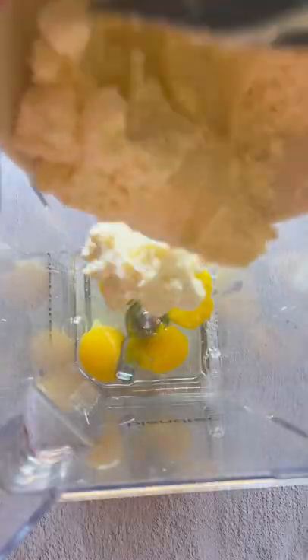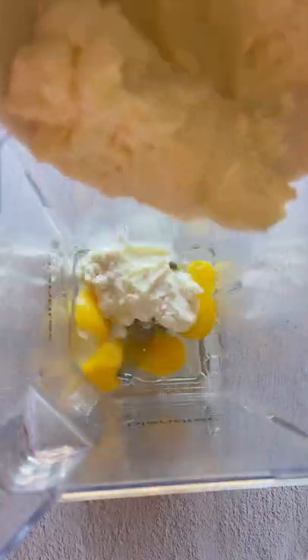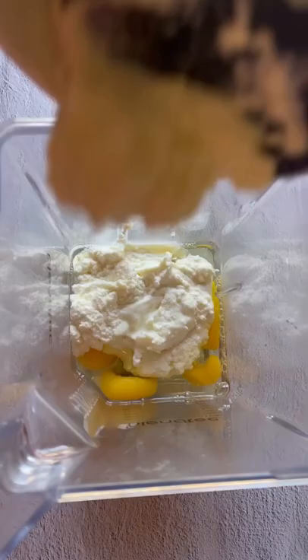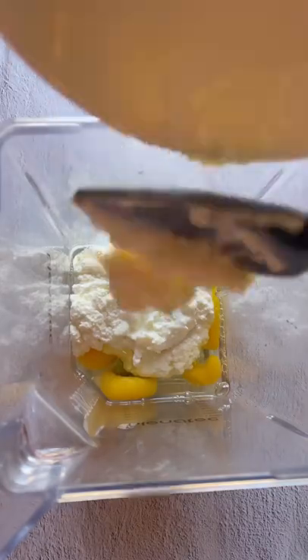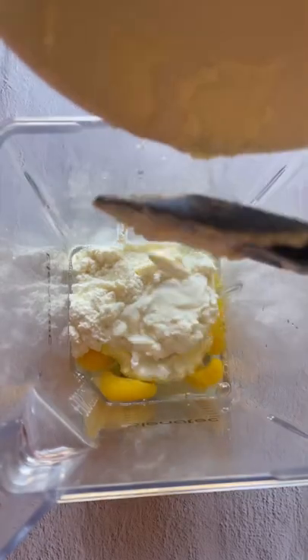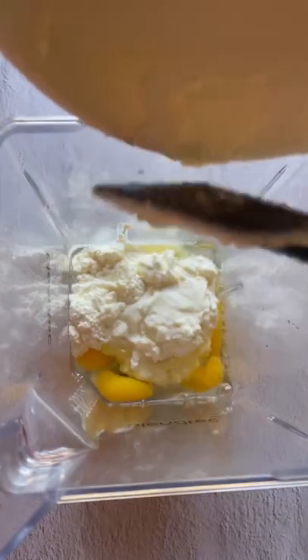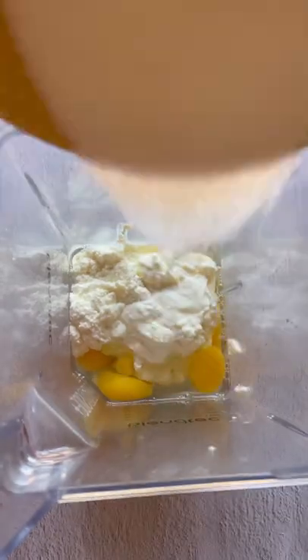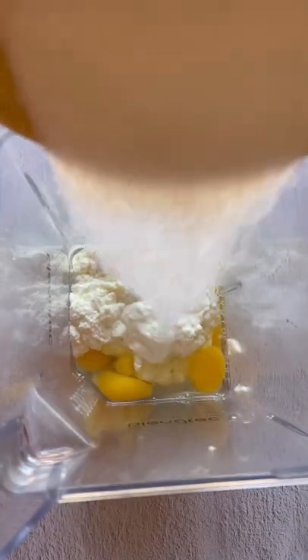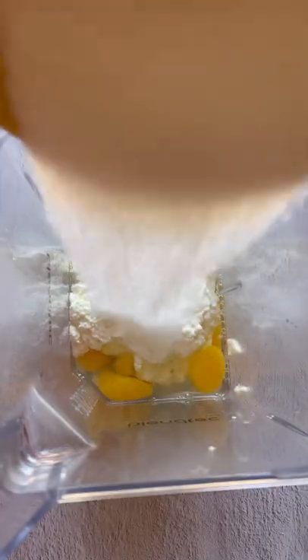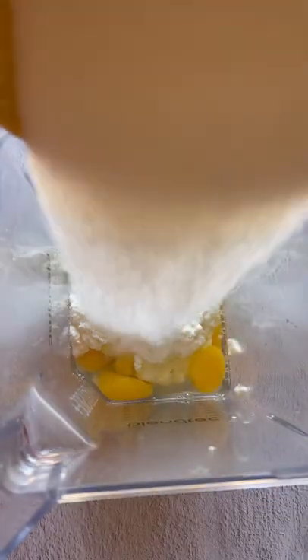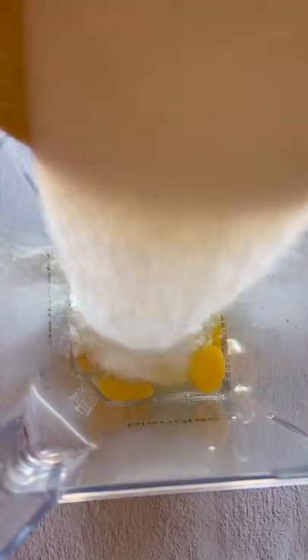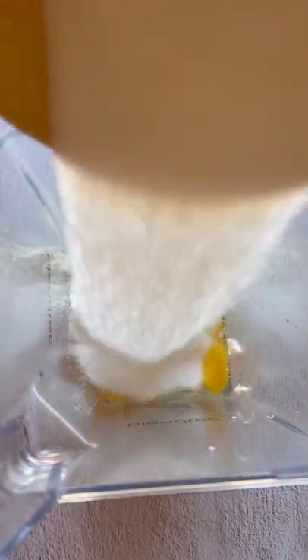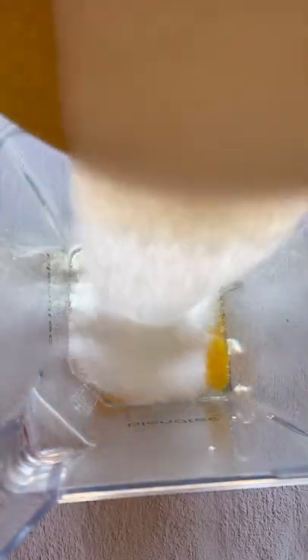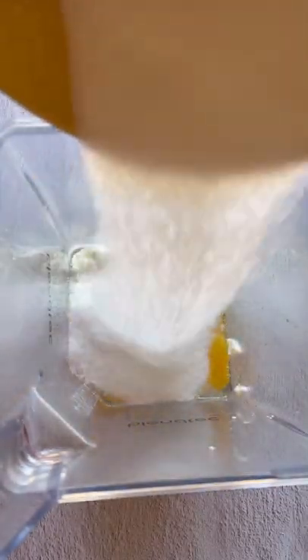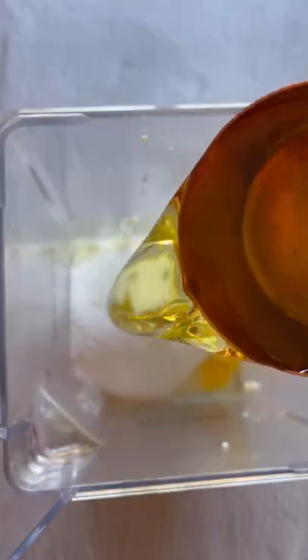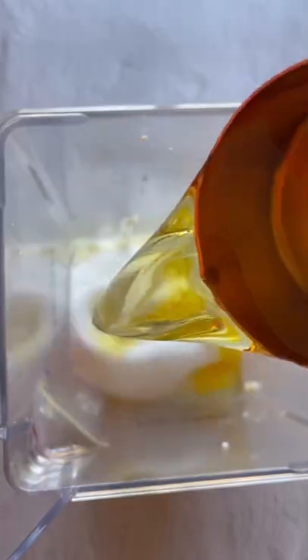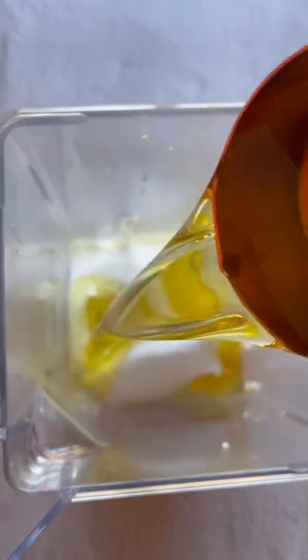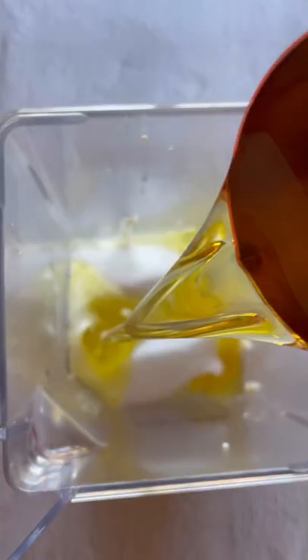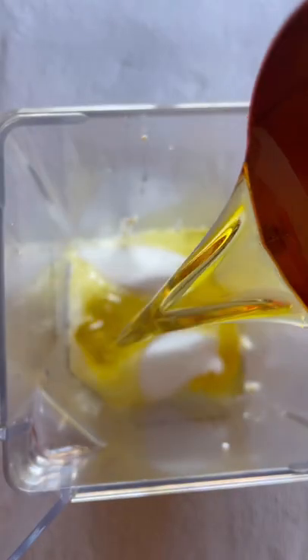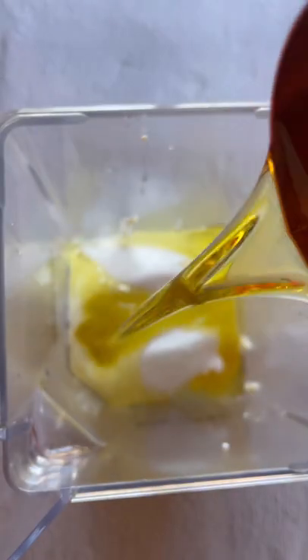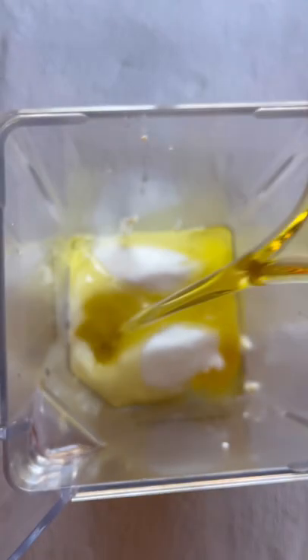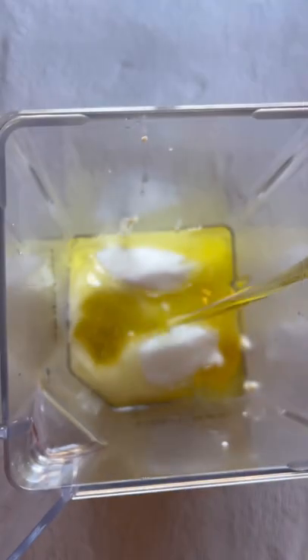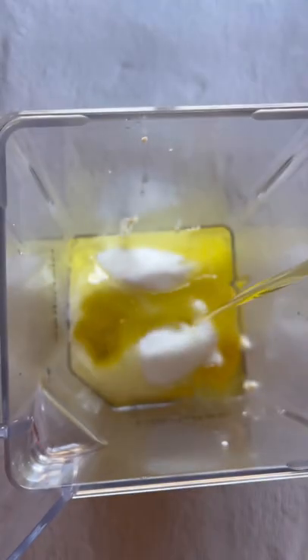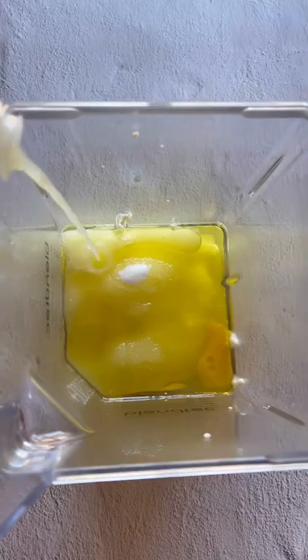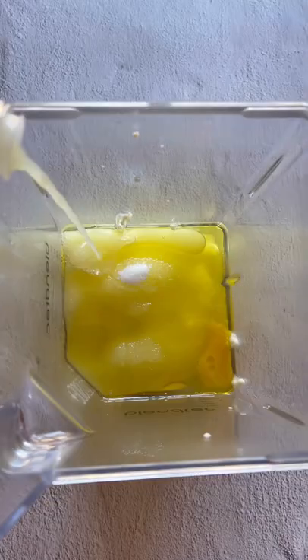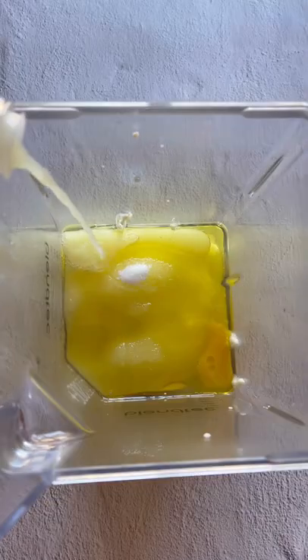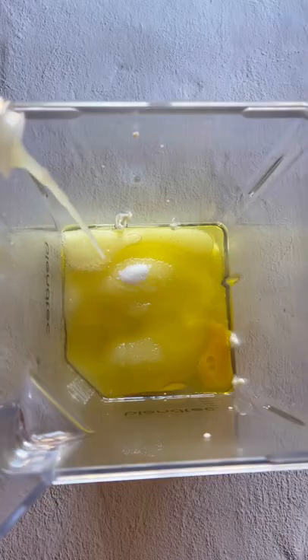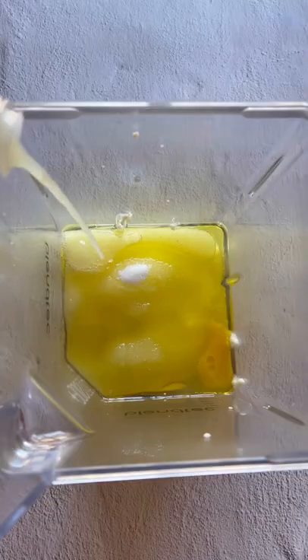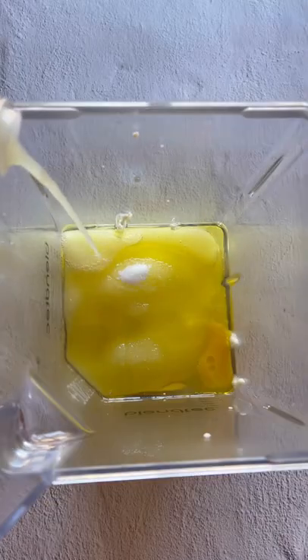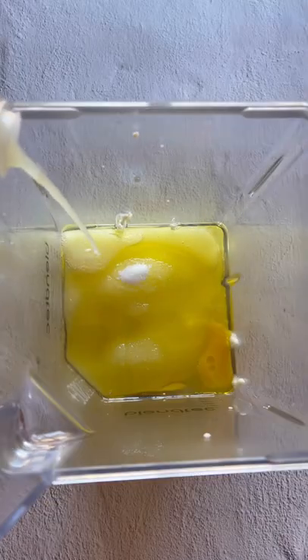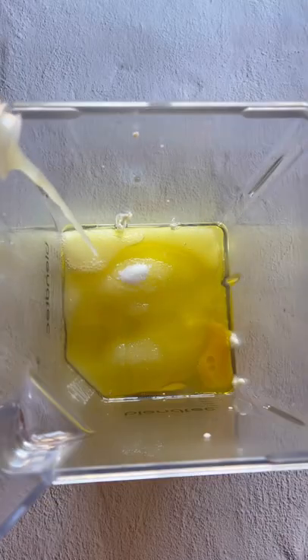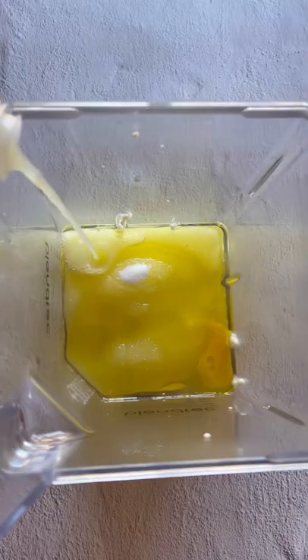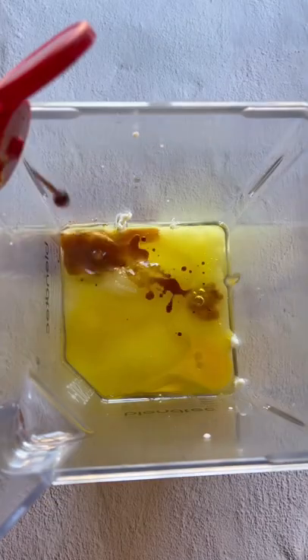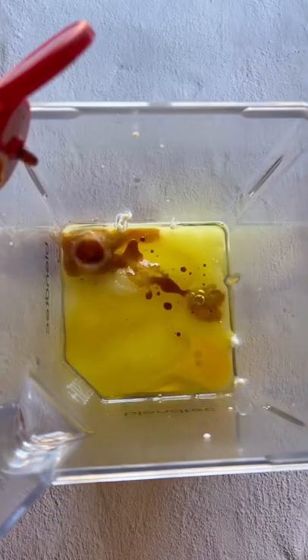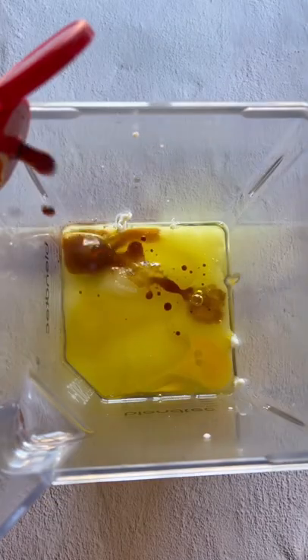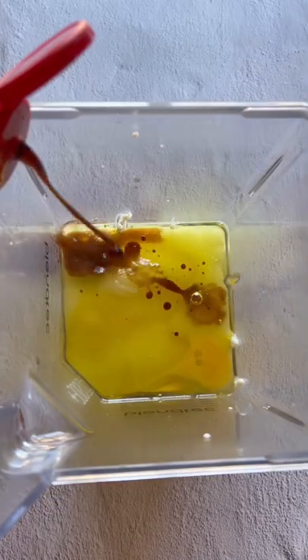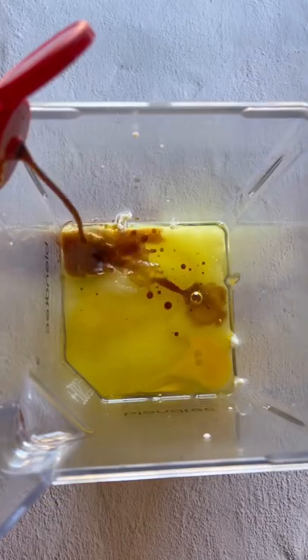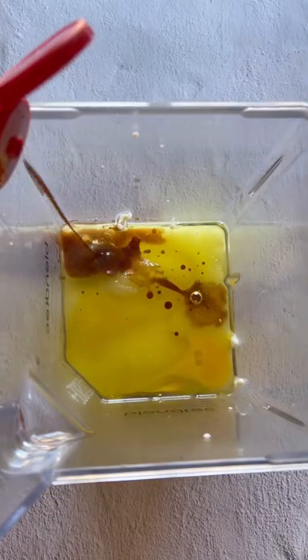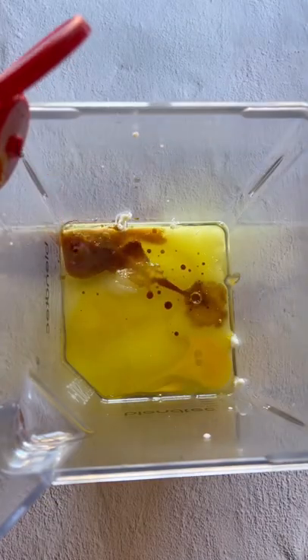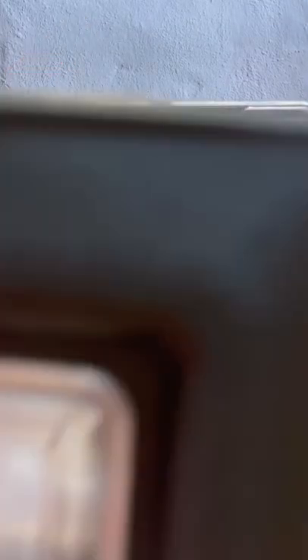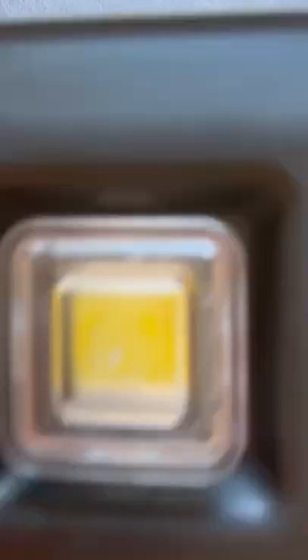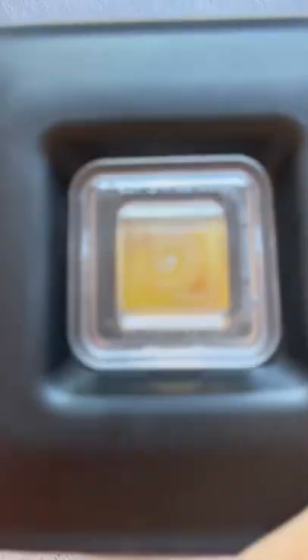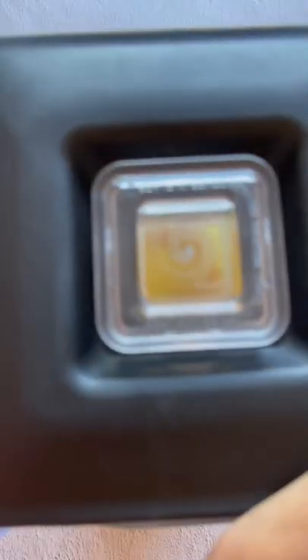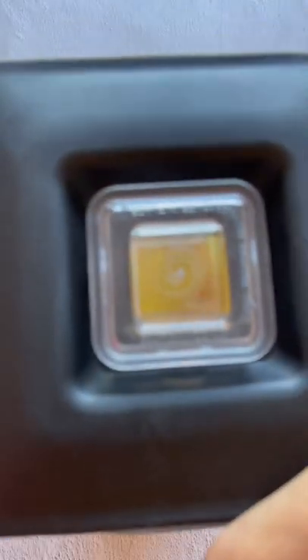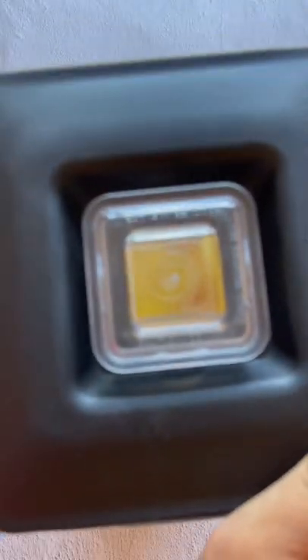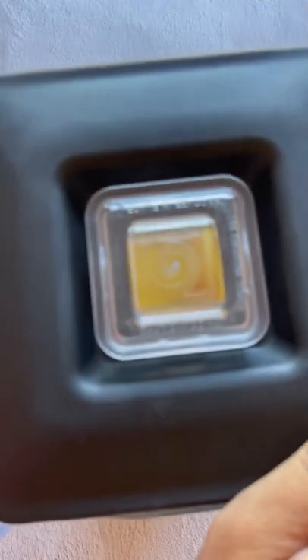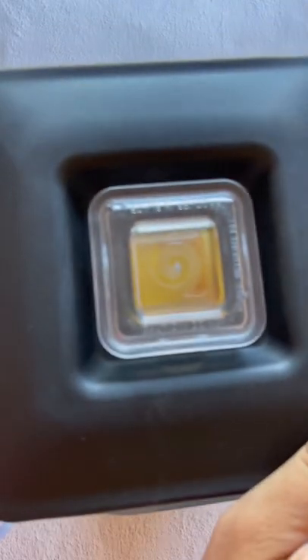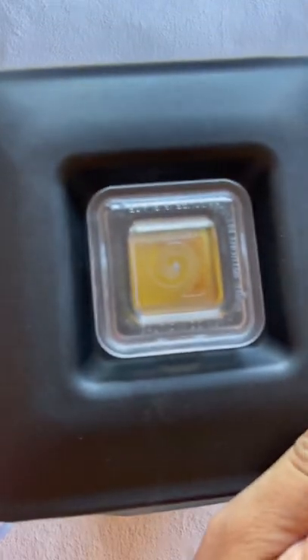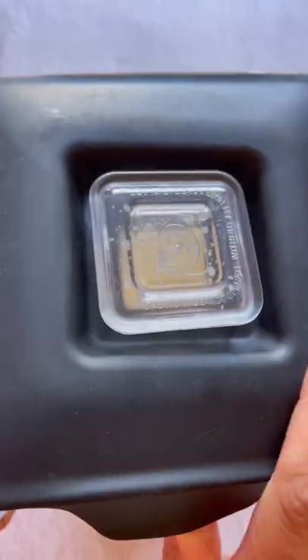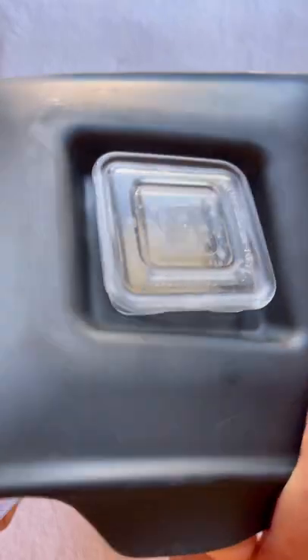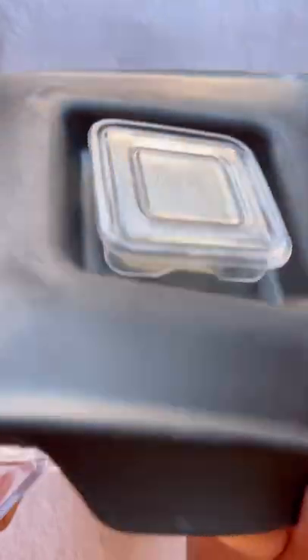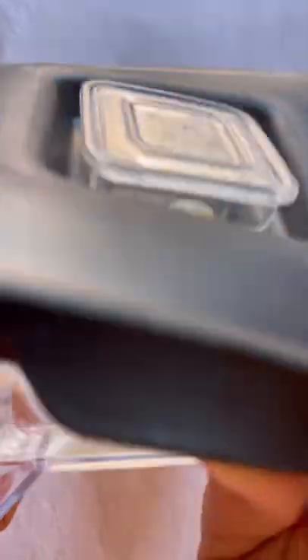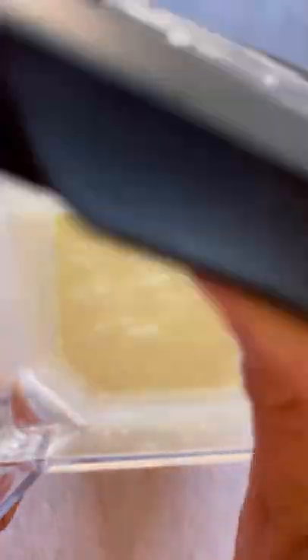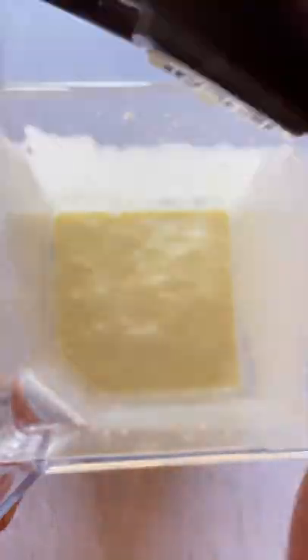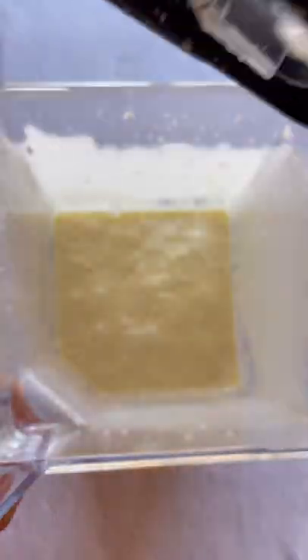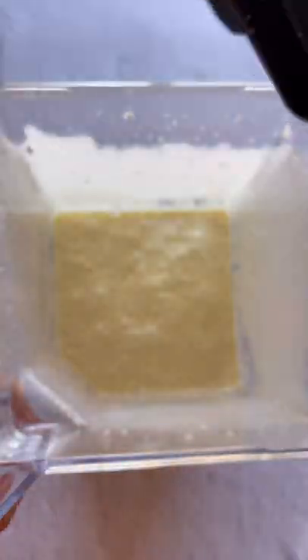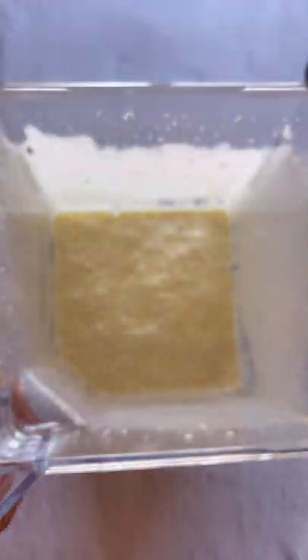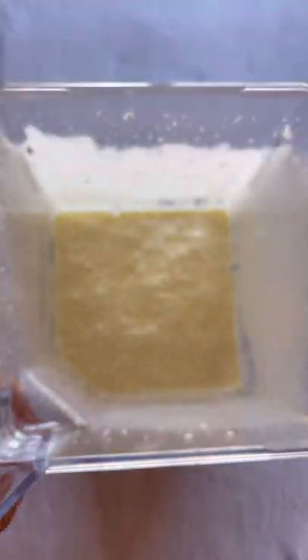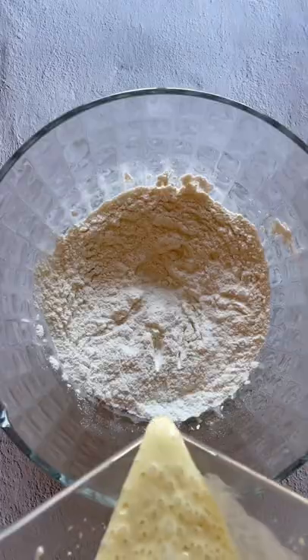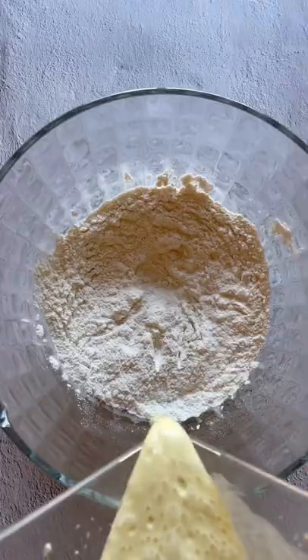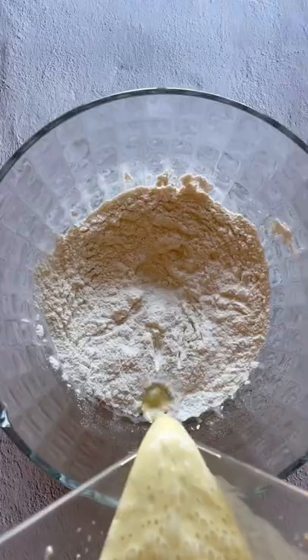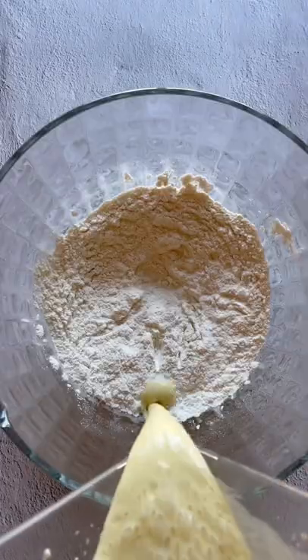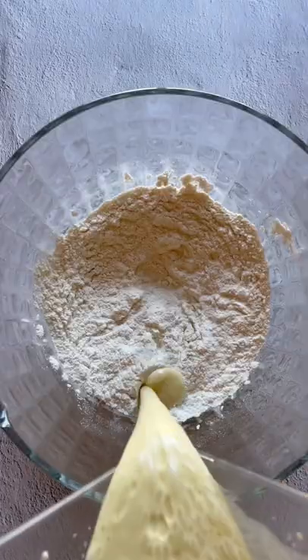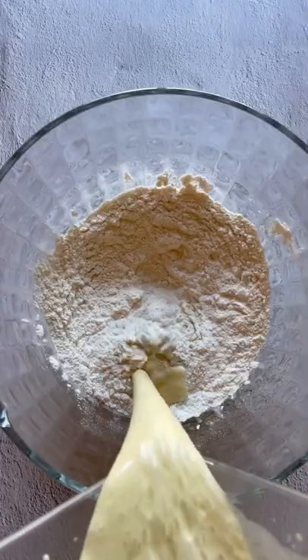For the wet ingredients, I like to use a blender to really fluff up the eggs and rip the ricotta well. Add in sugar, olive oil, lemon juice, zest, and vanilla.